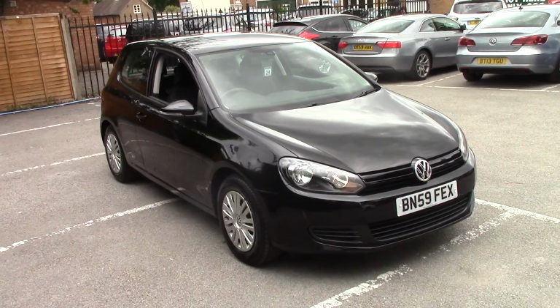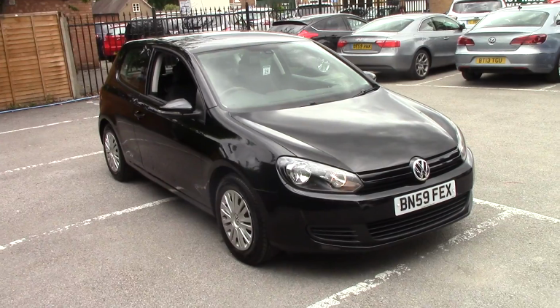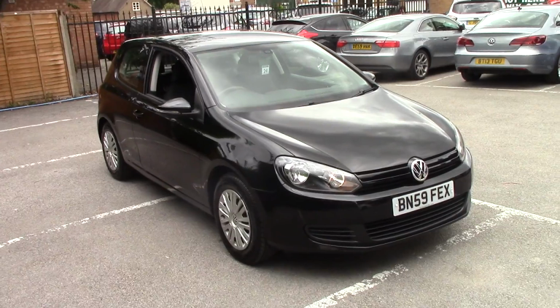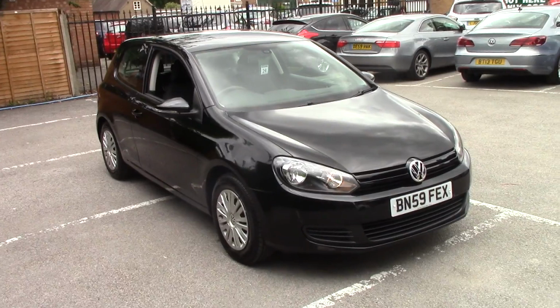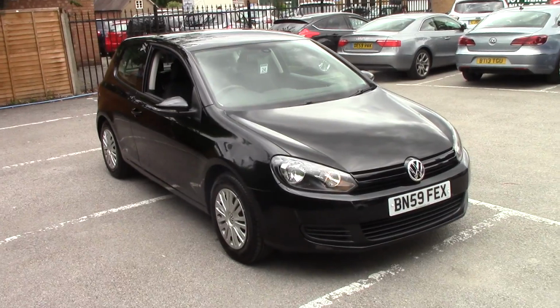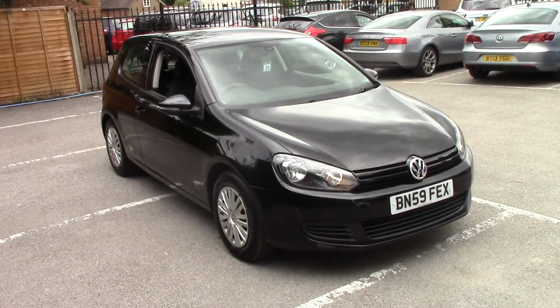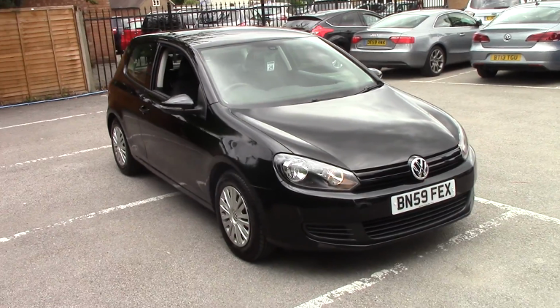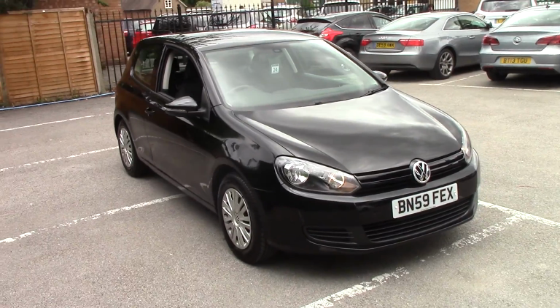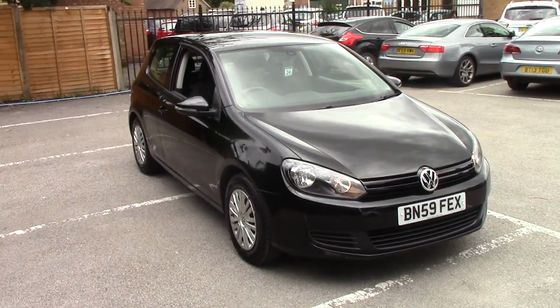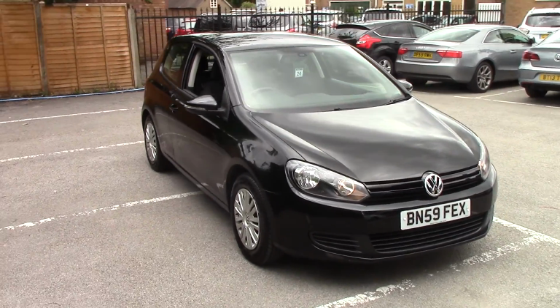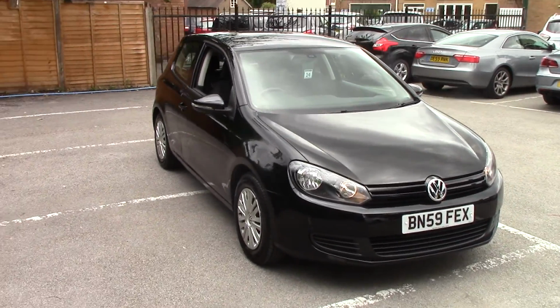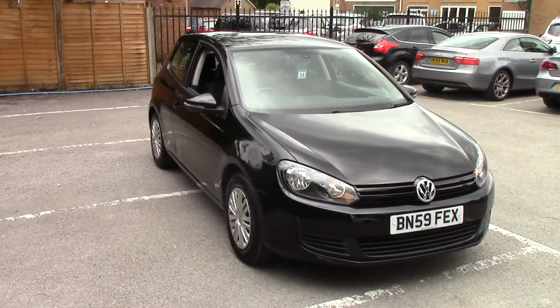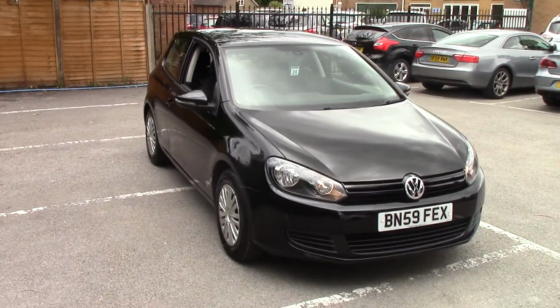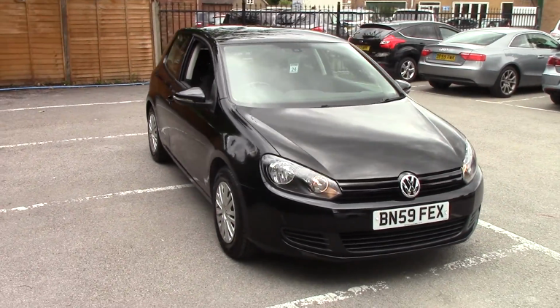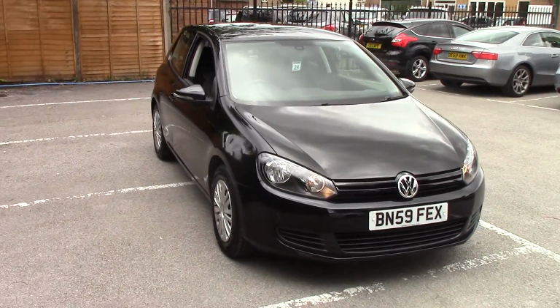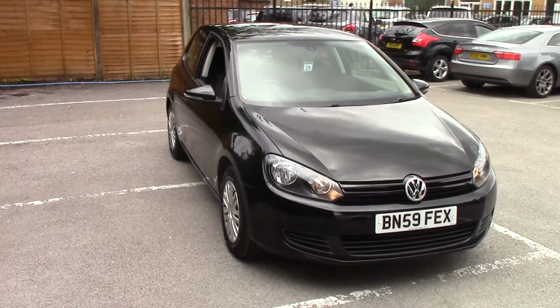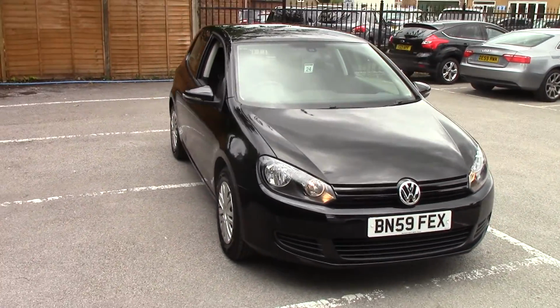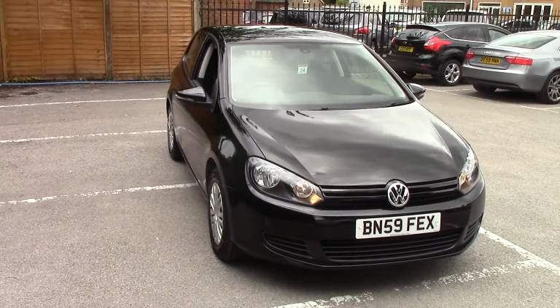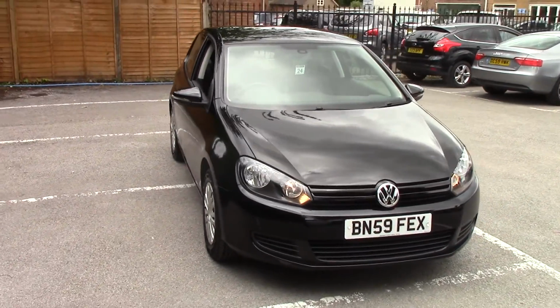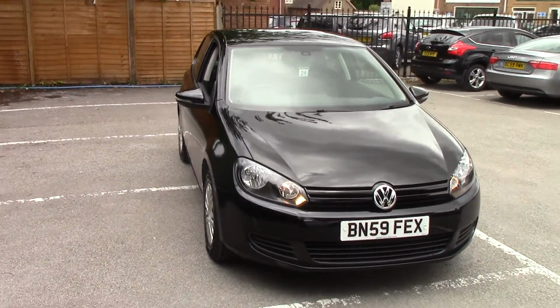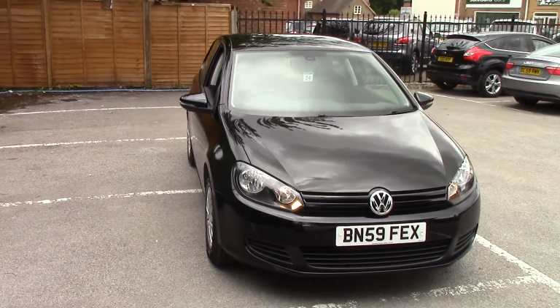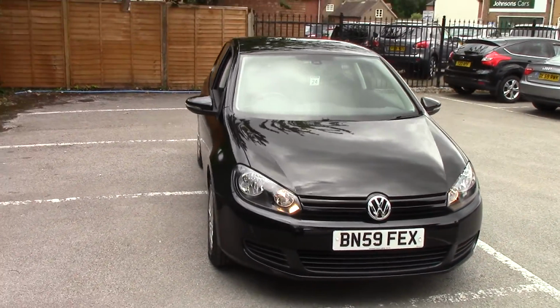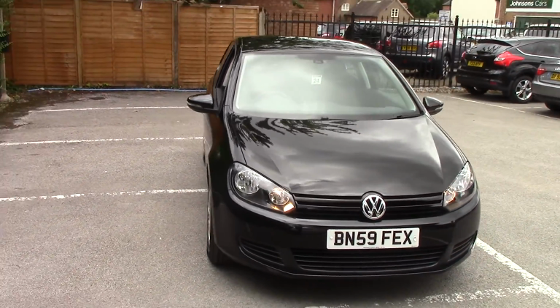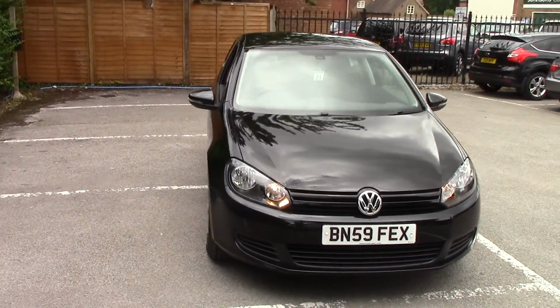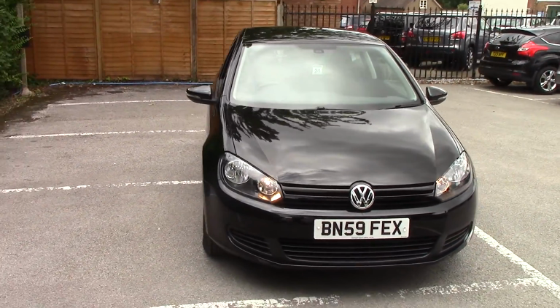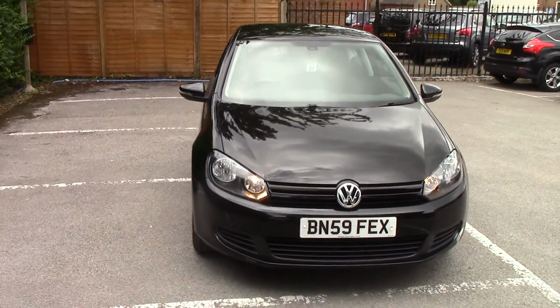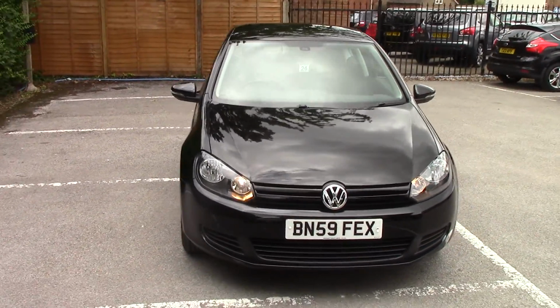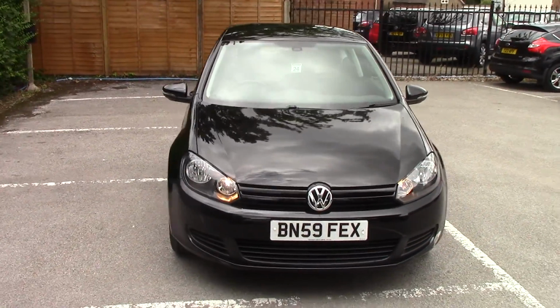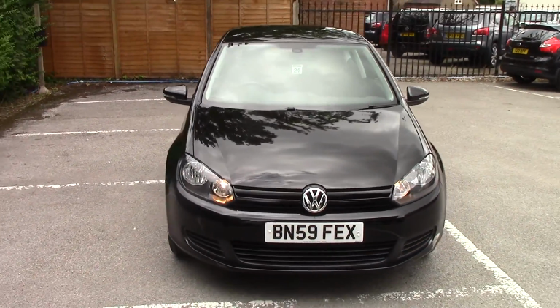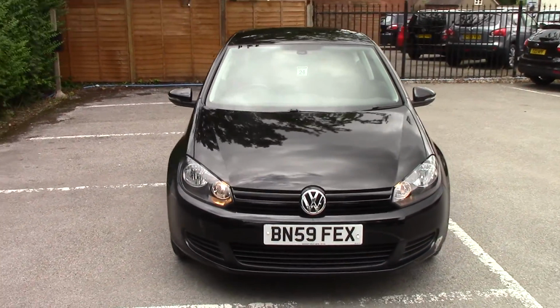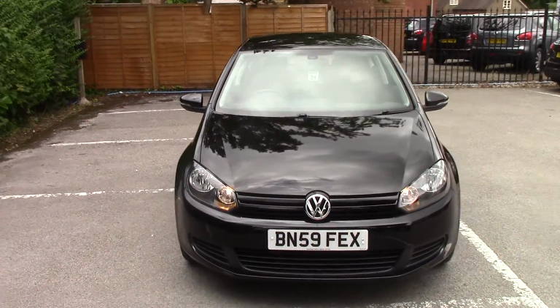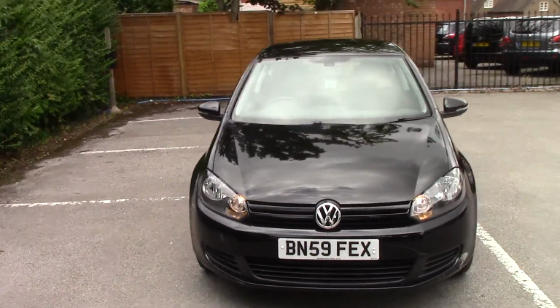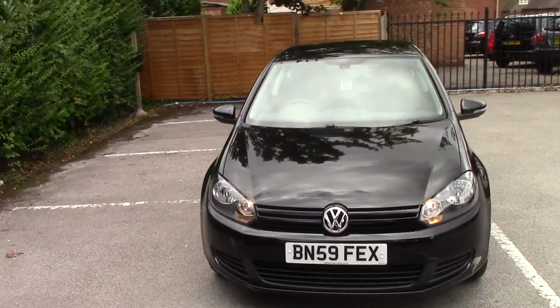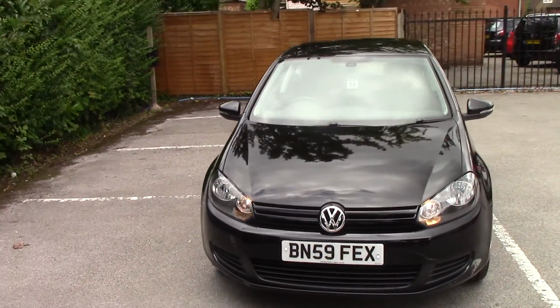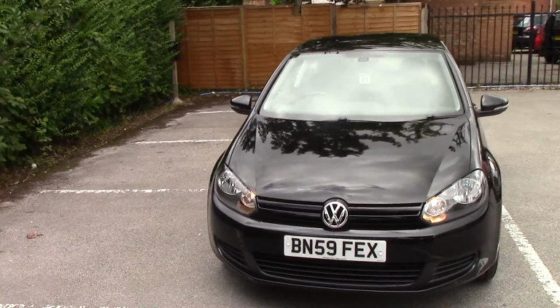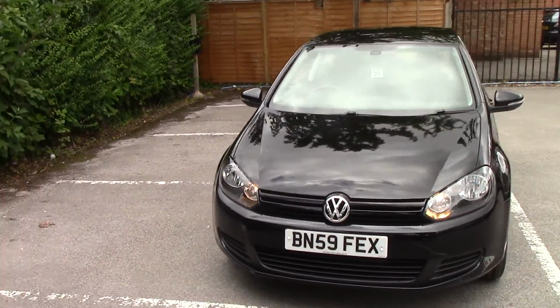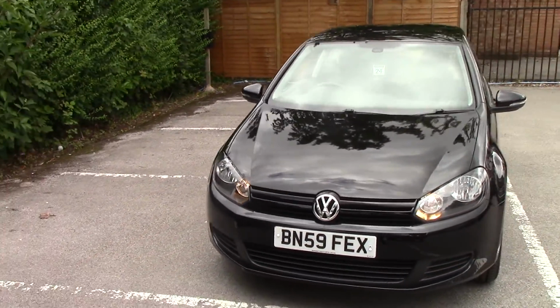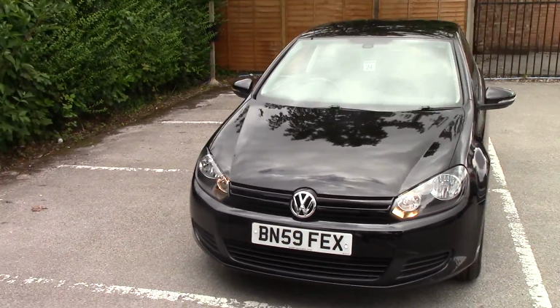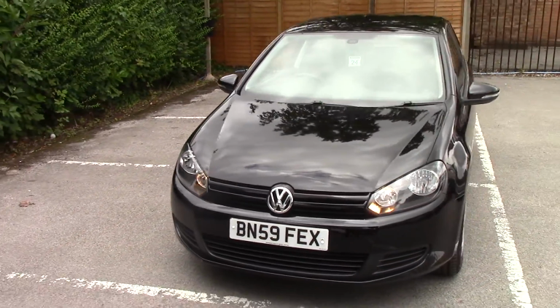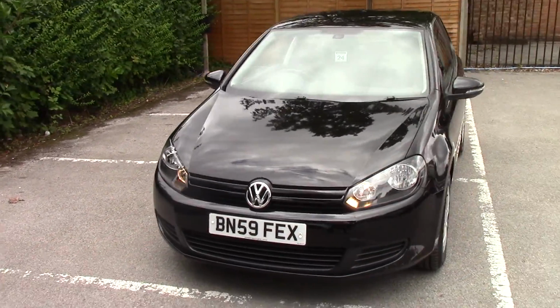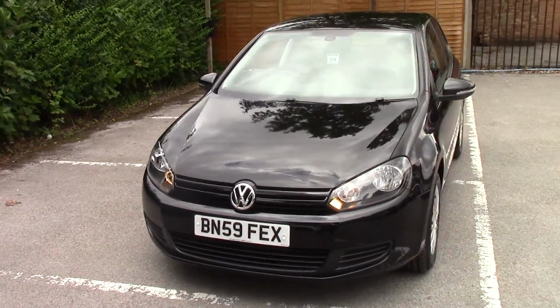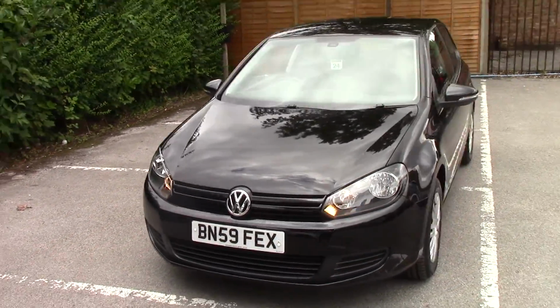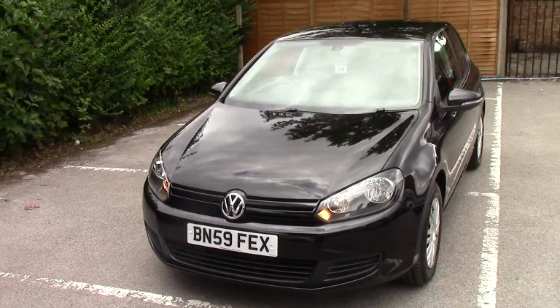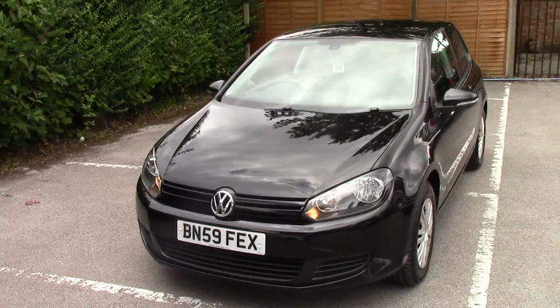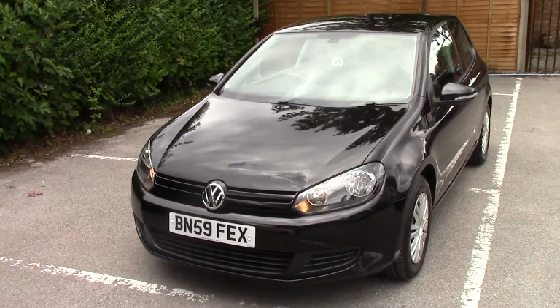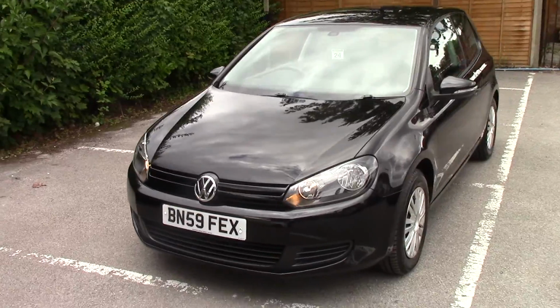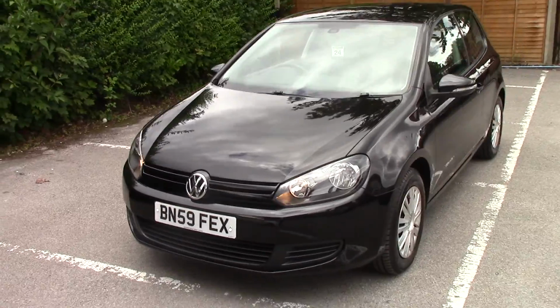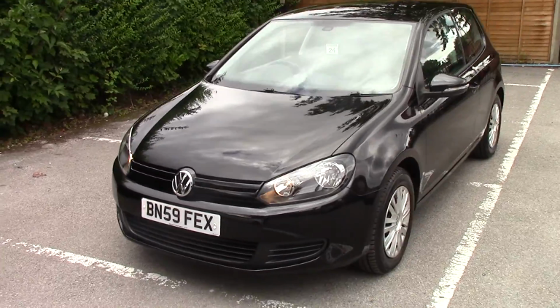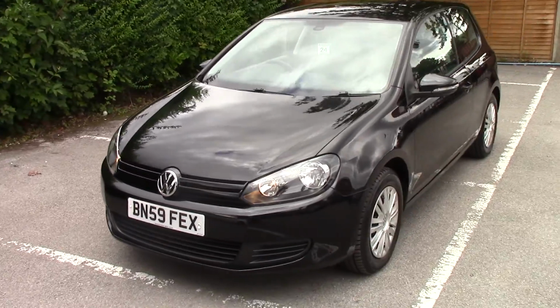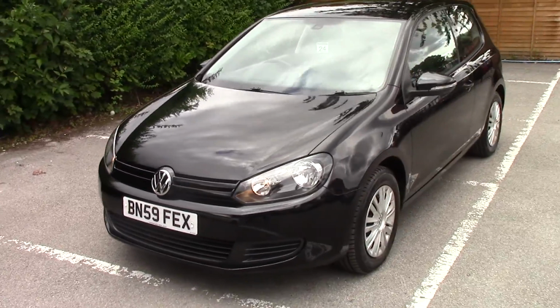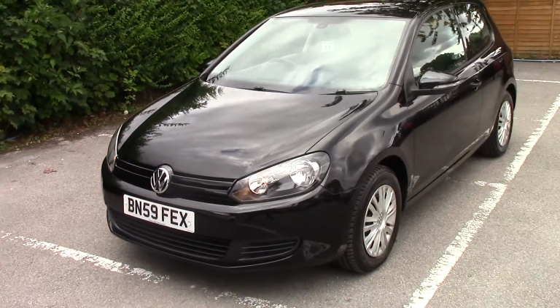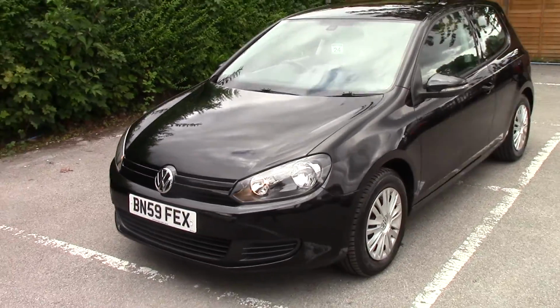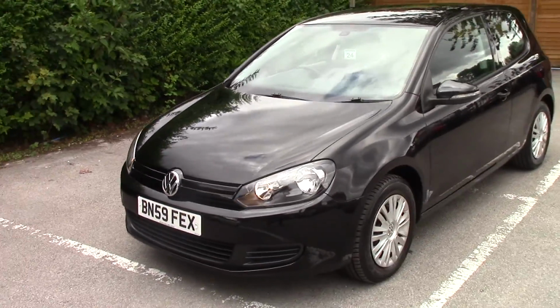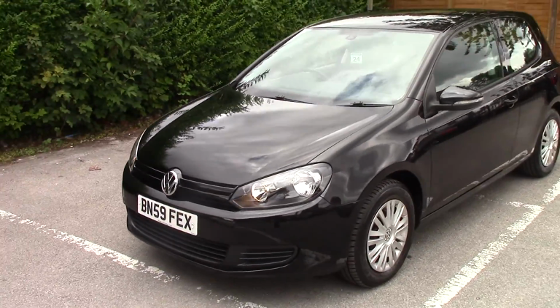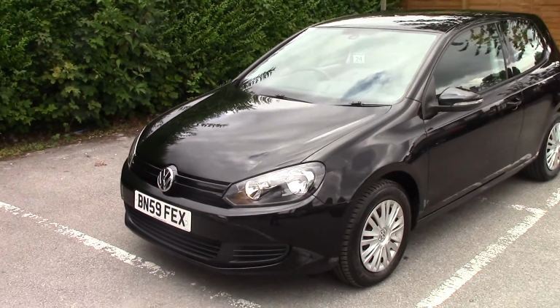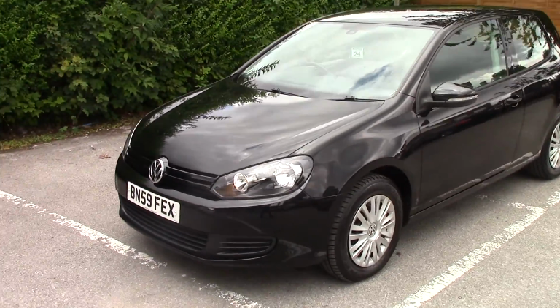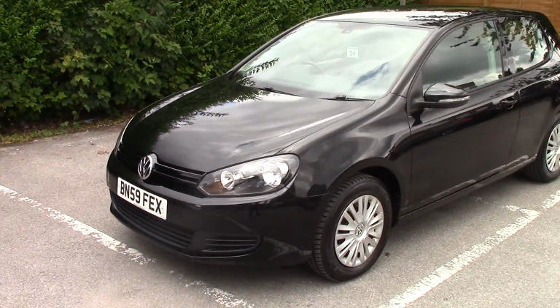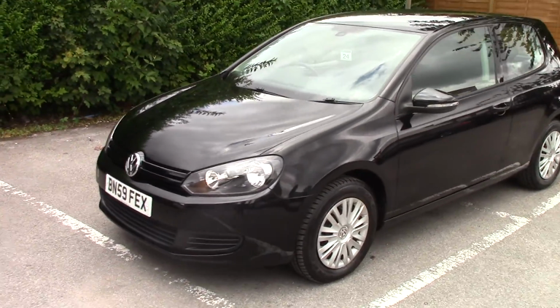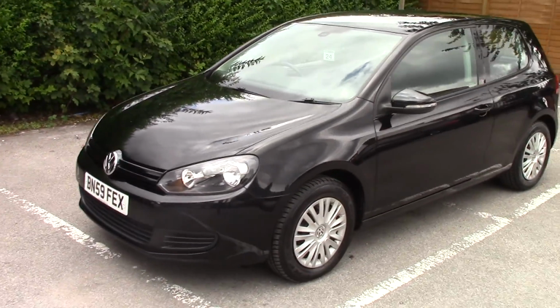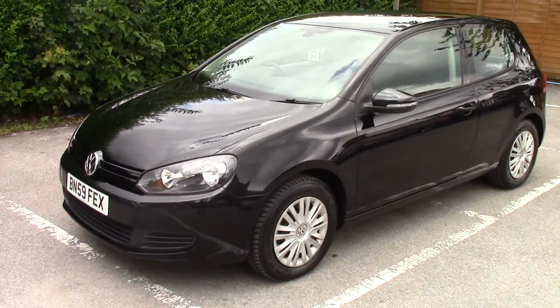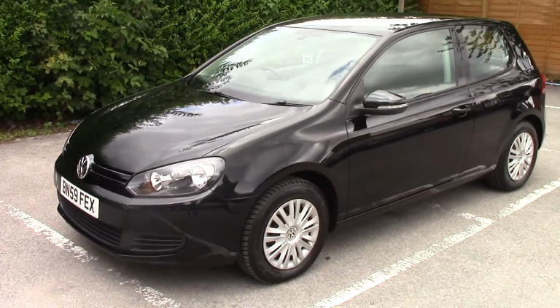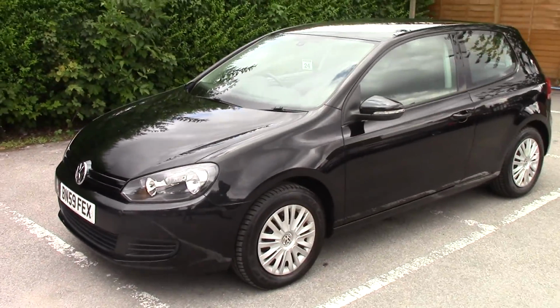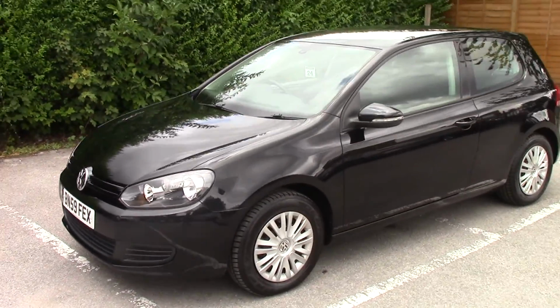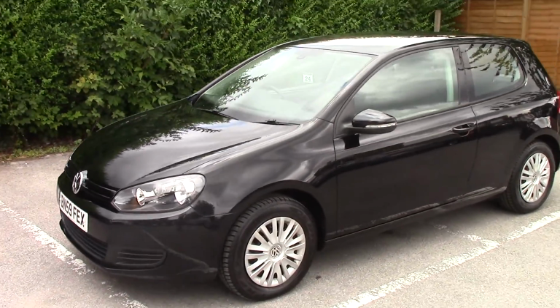Welcome to Johnson's Cars. This is a 2009 59 plate Volkswagen Golf 1.4 S, three door in black.